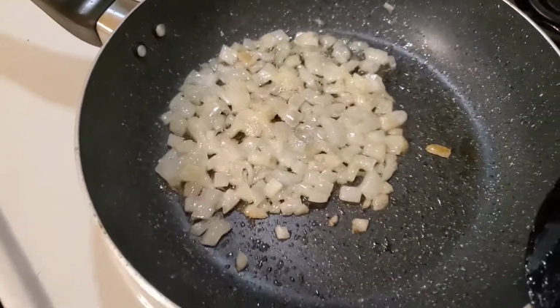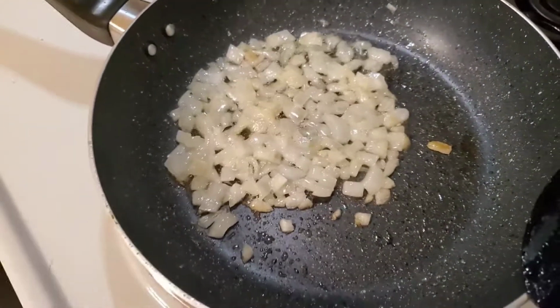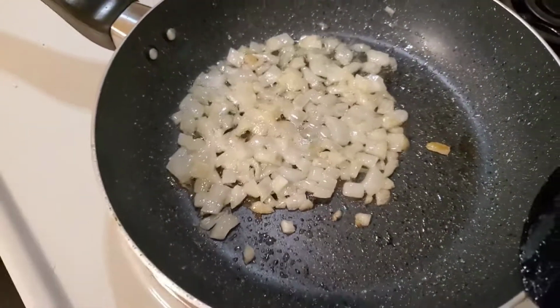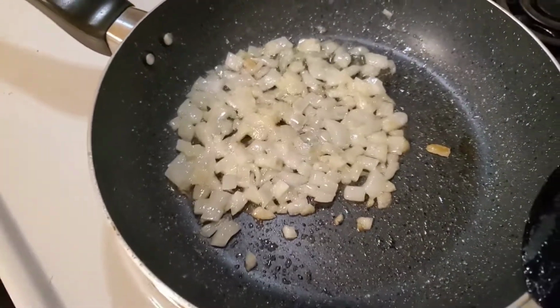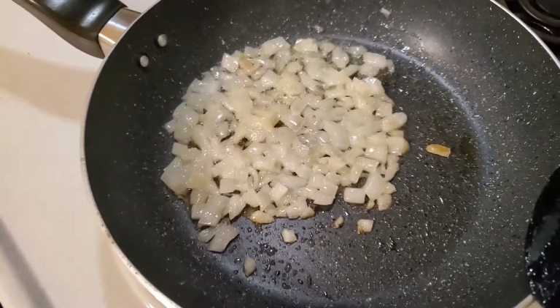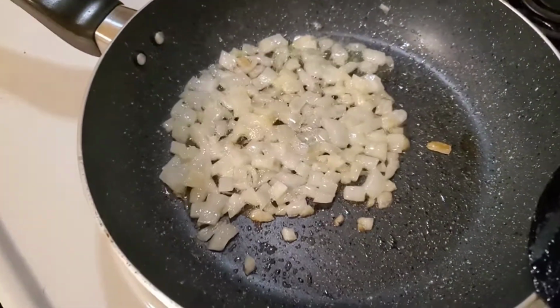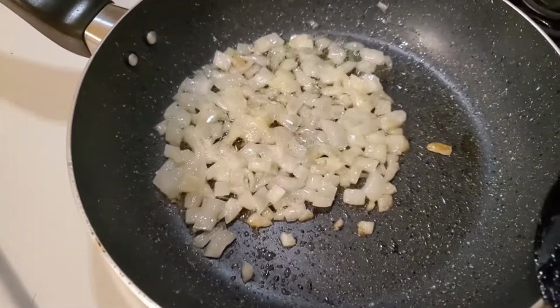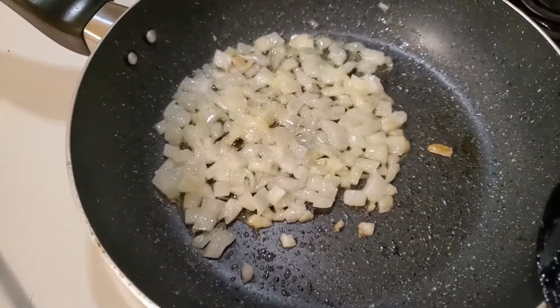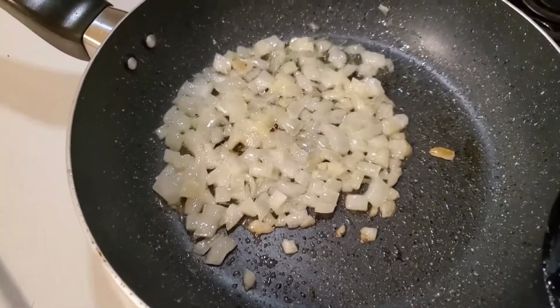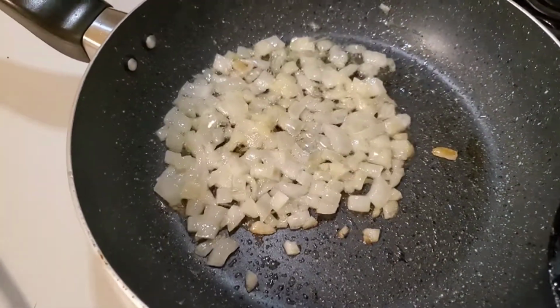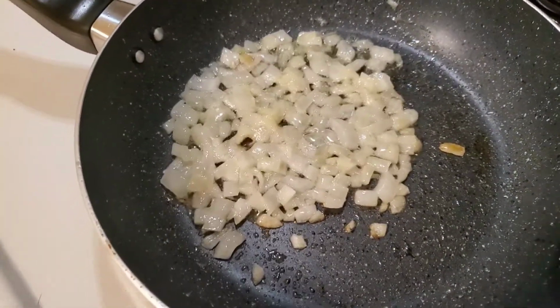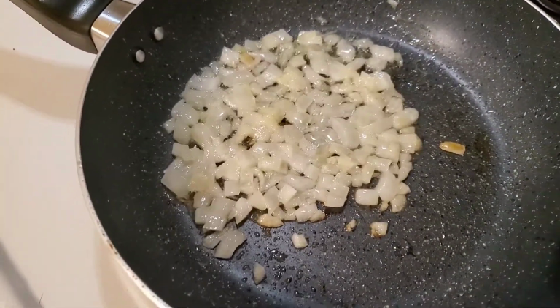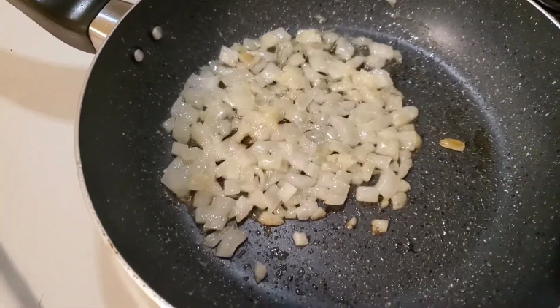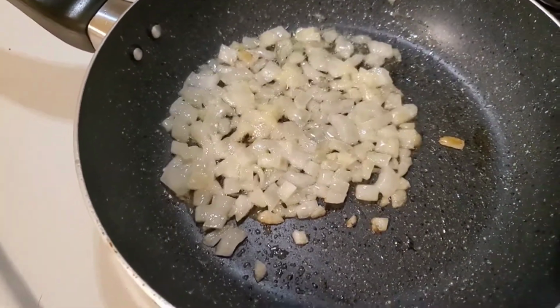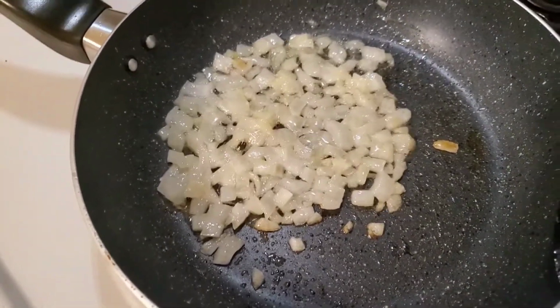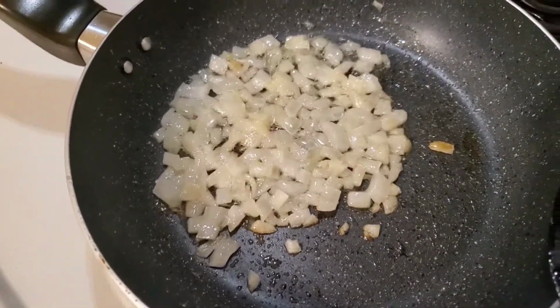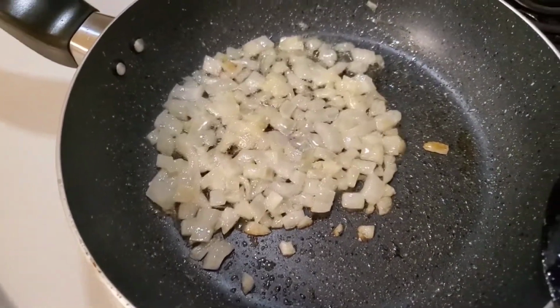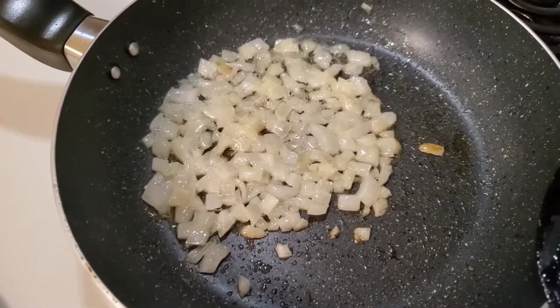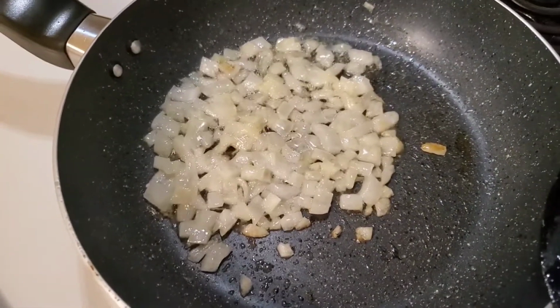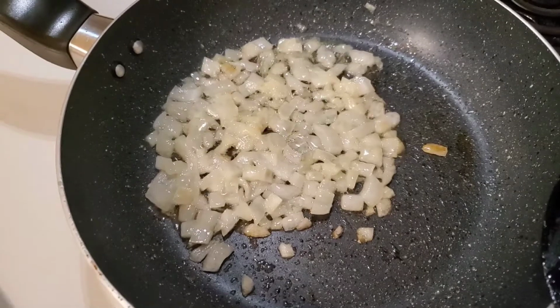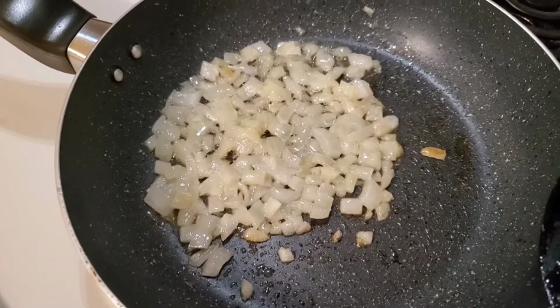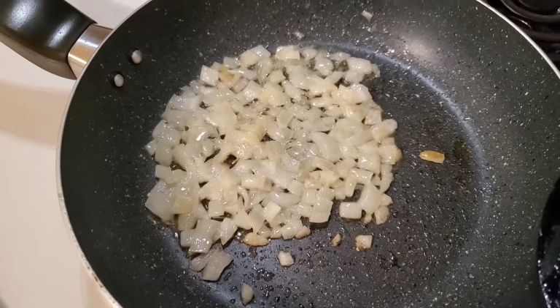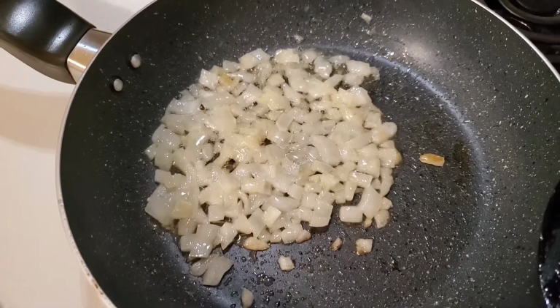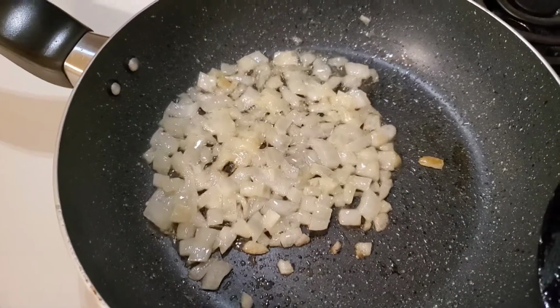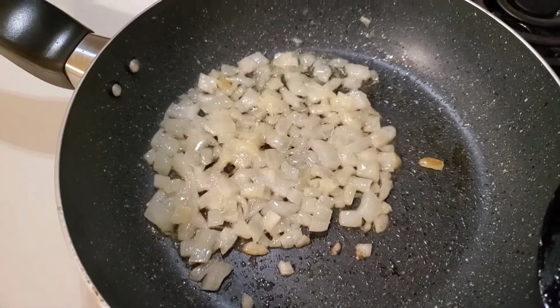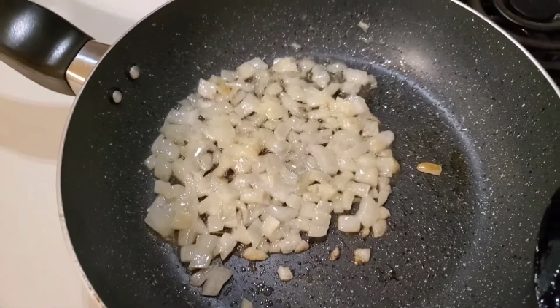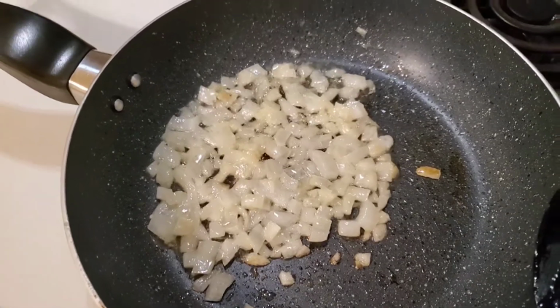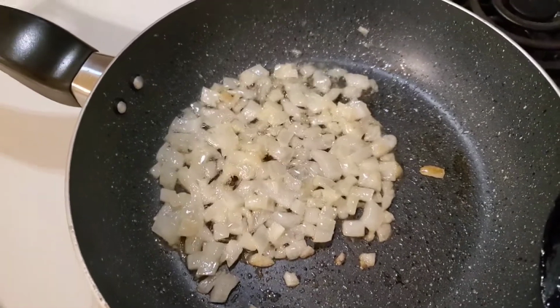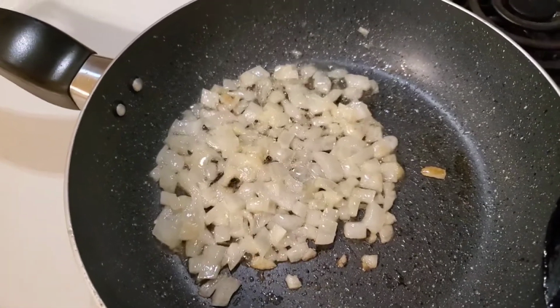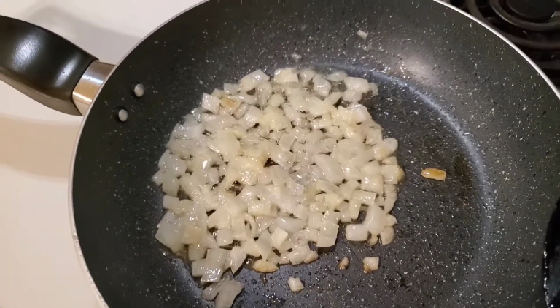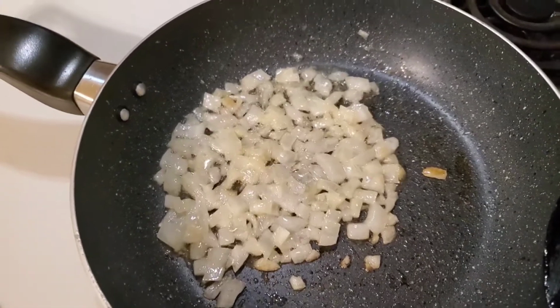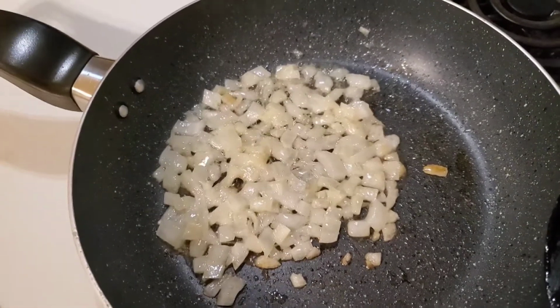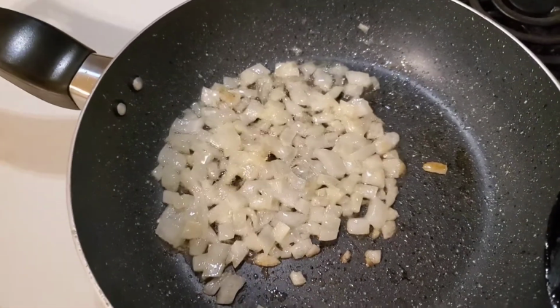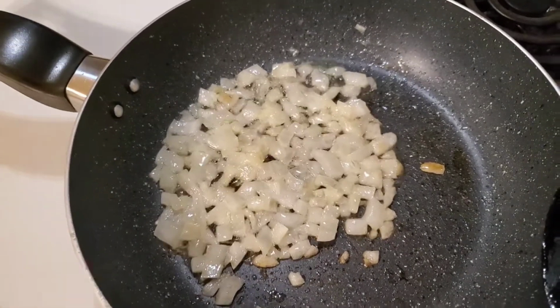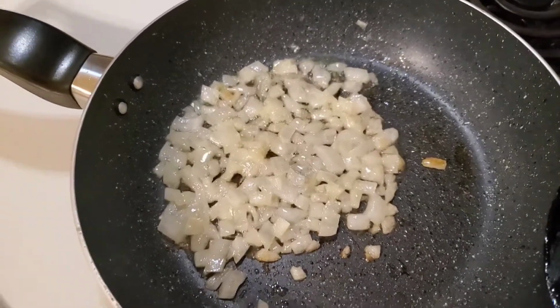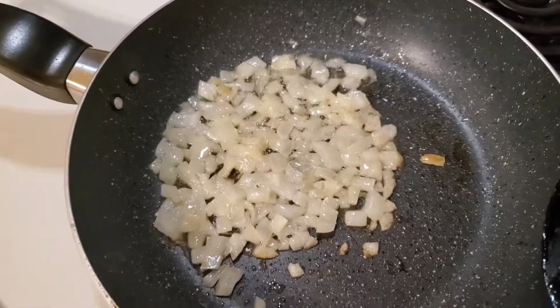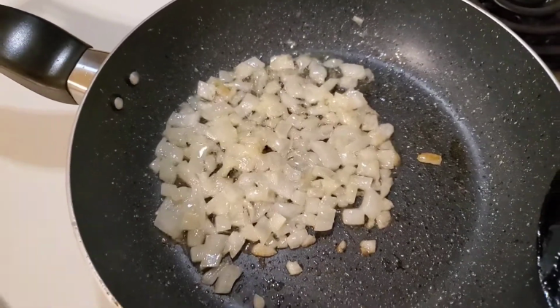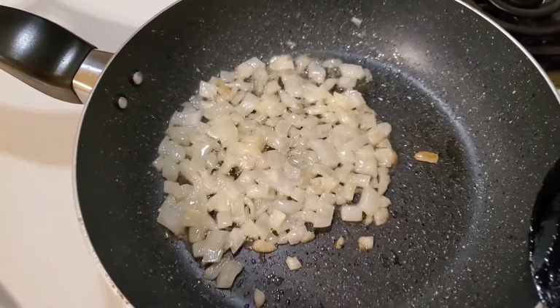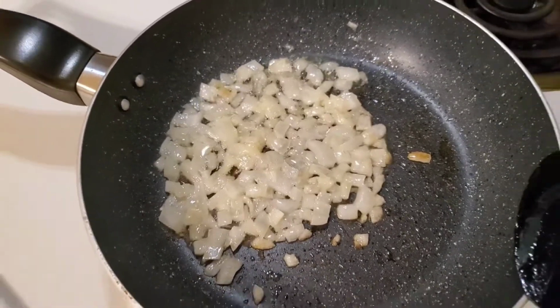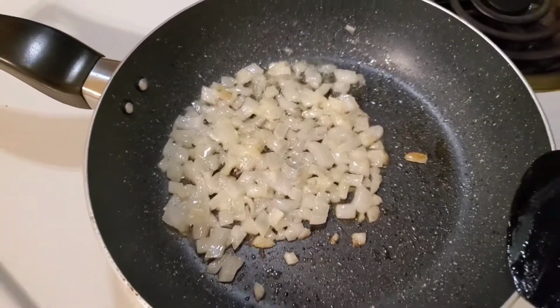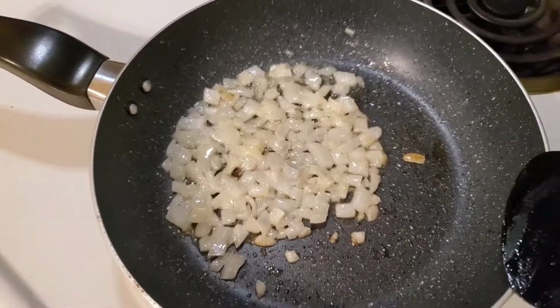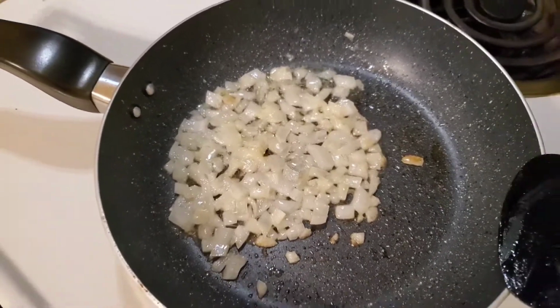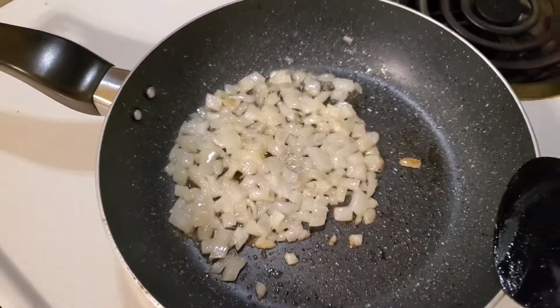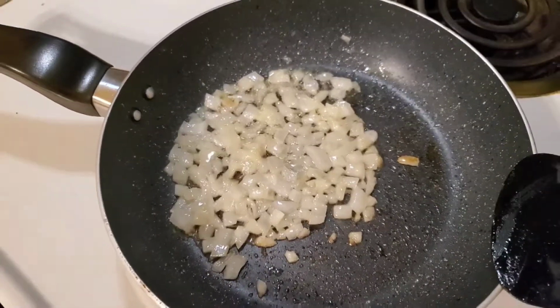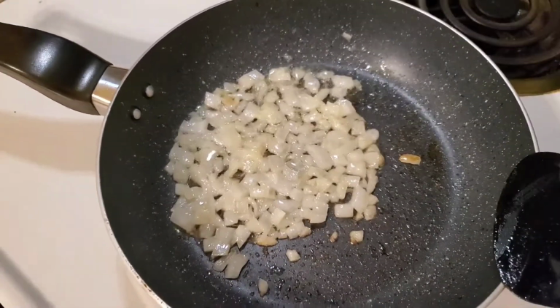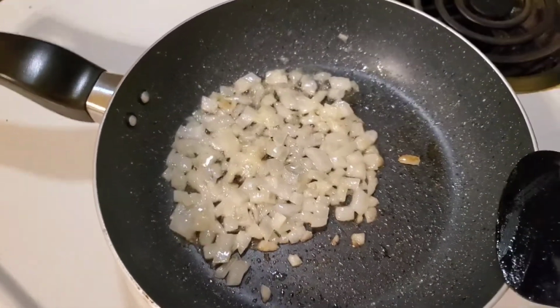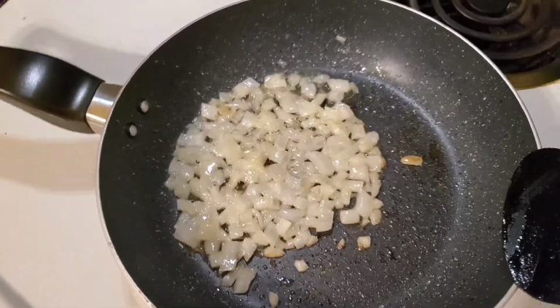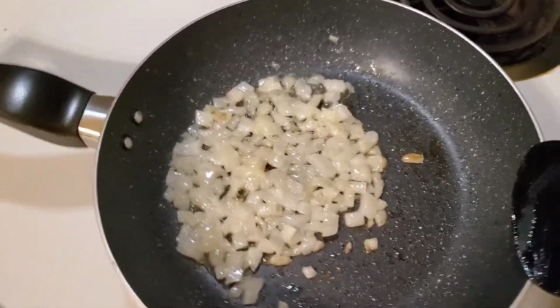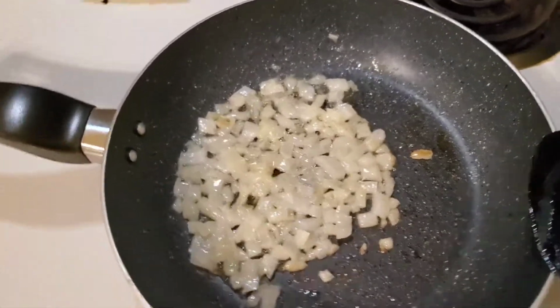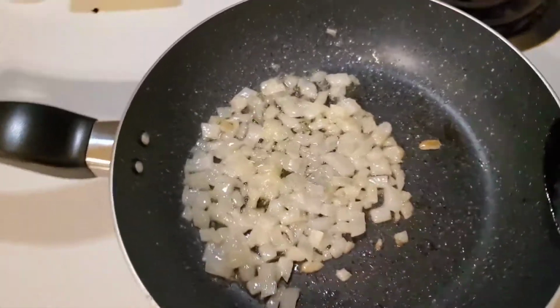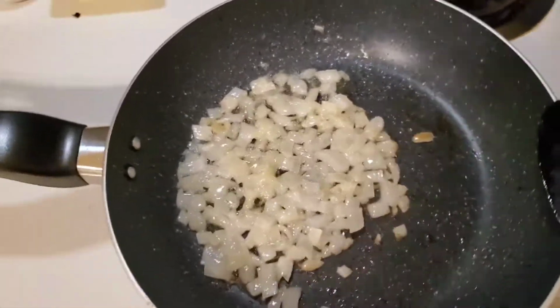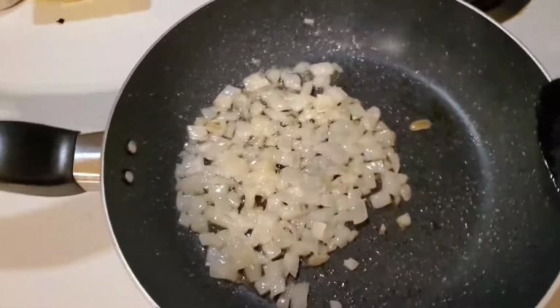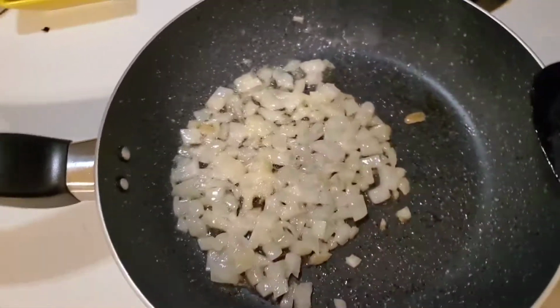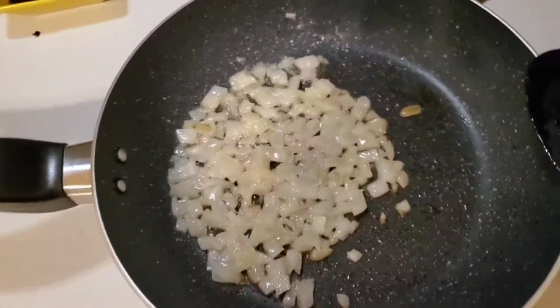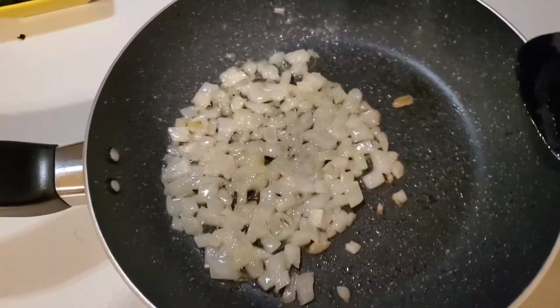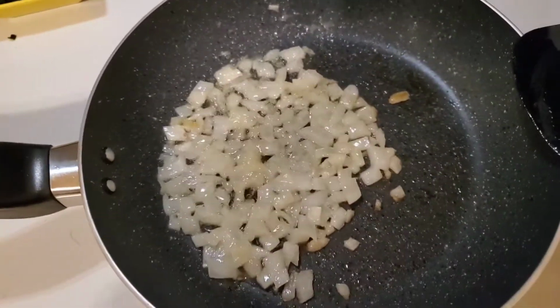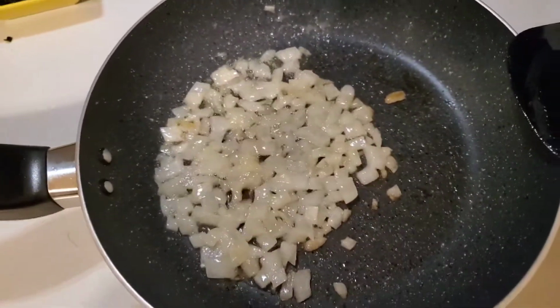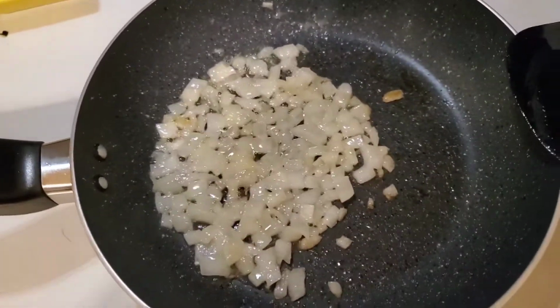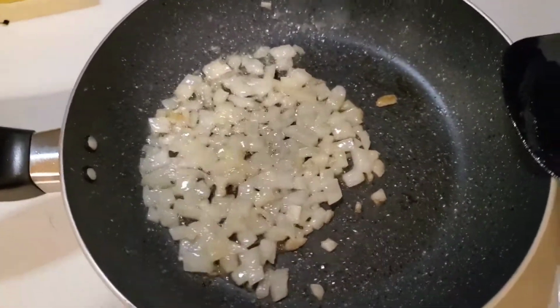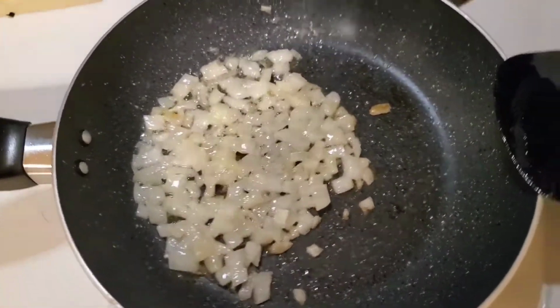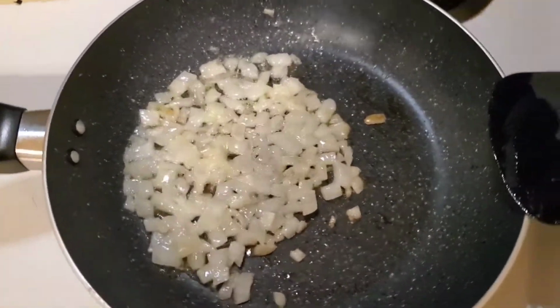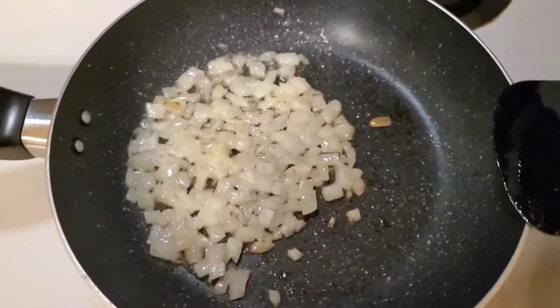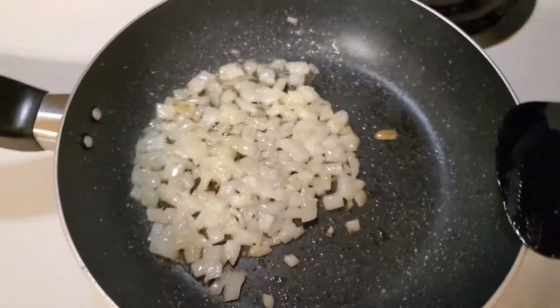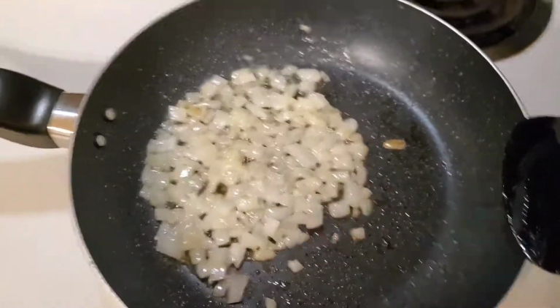Once I get the onions browned a little bit, I'll throw the spinach in there, scramble the eggs right in it, add in the pimento cheese, and we'll be done.